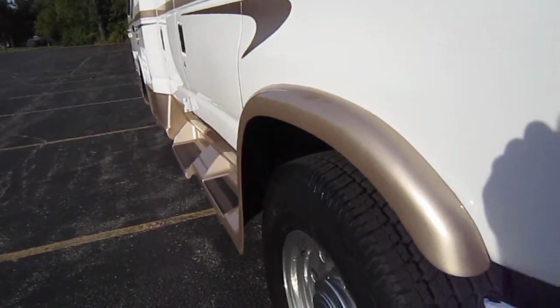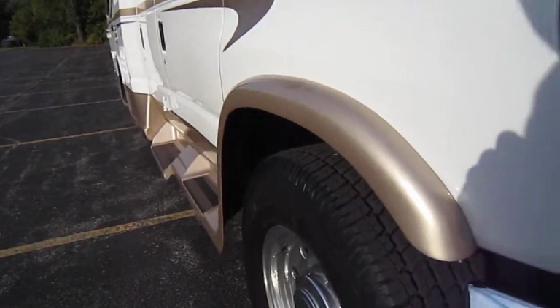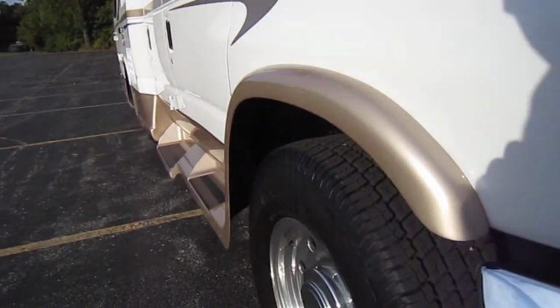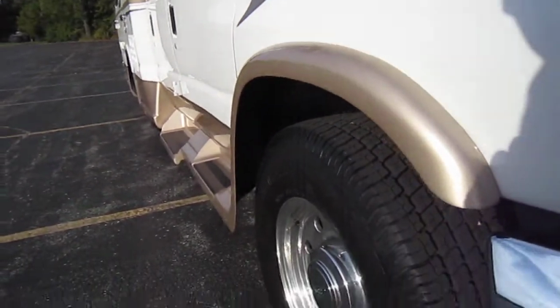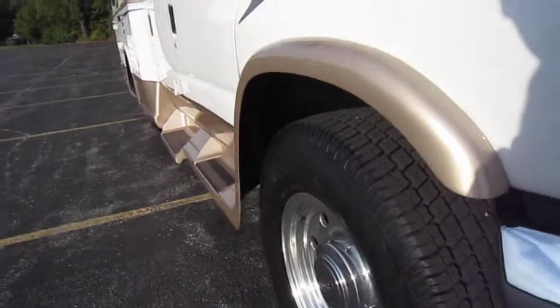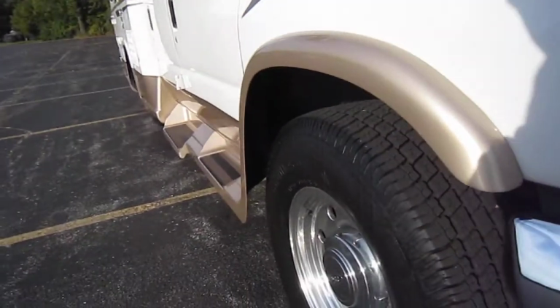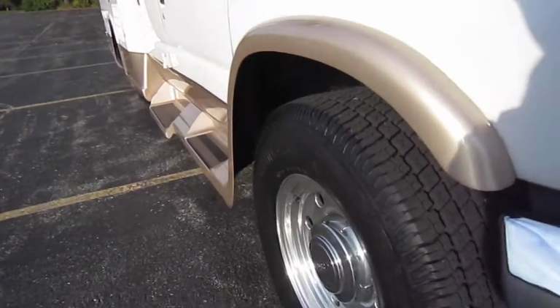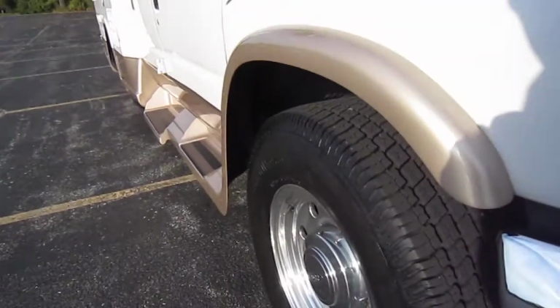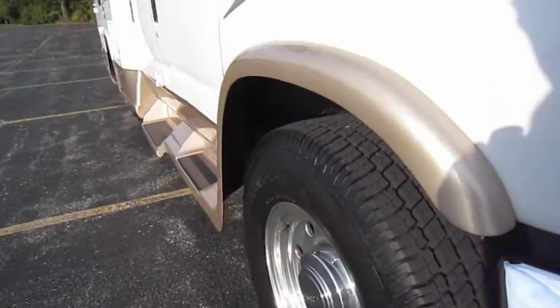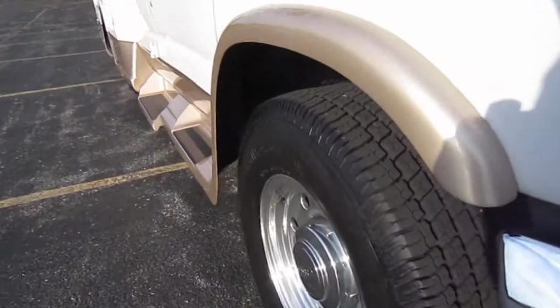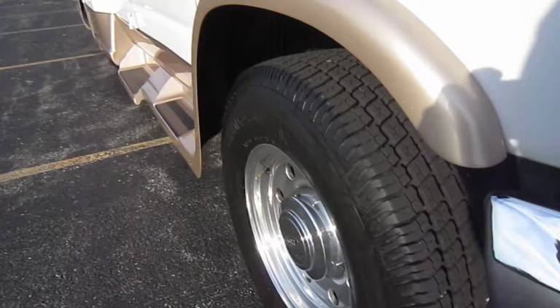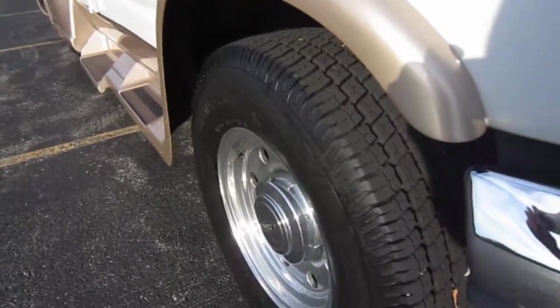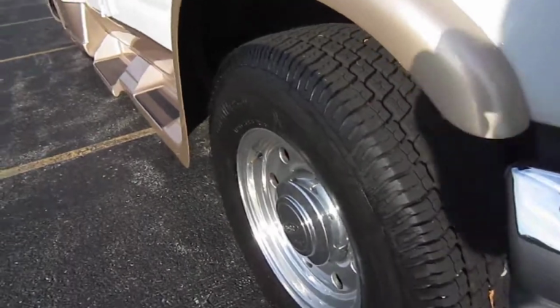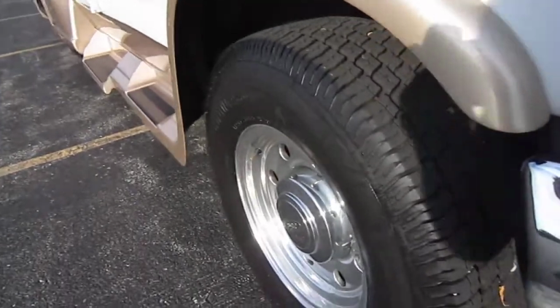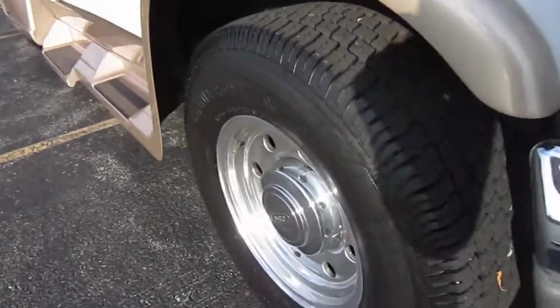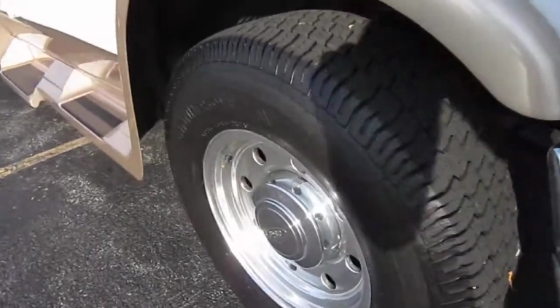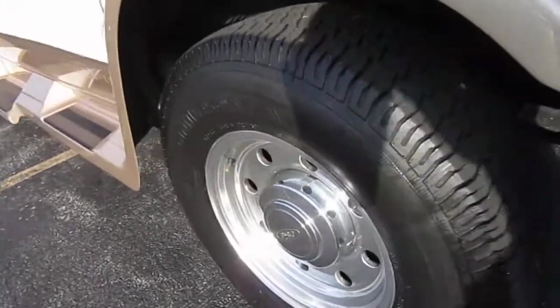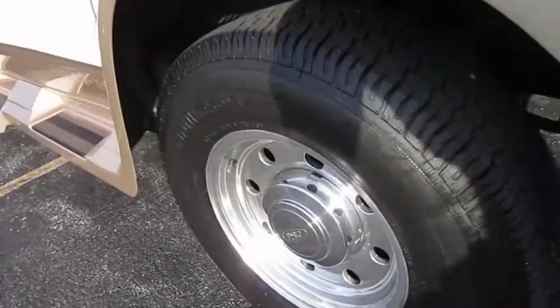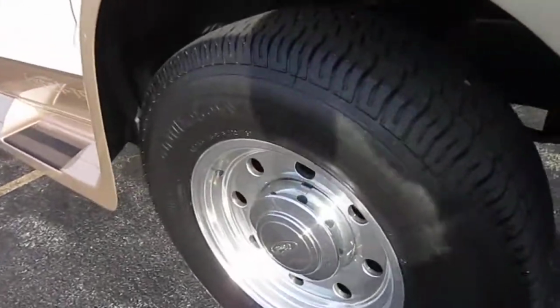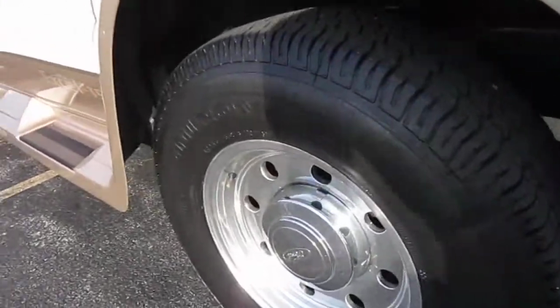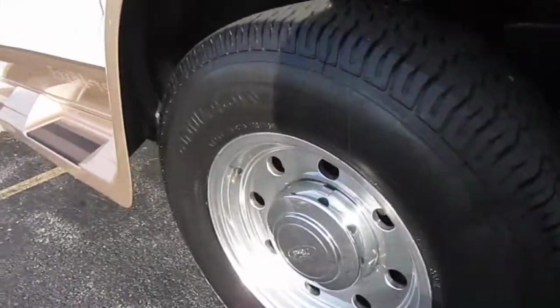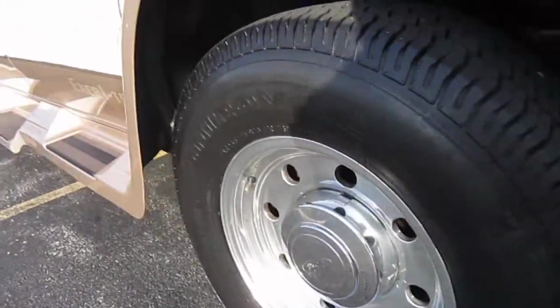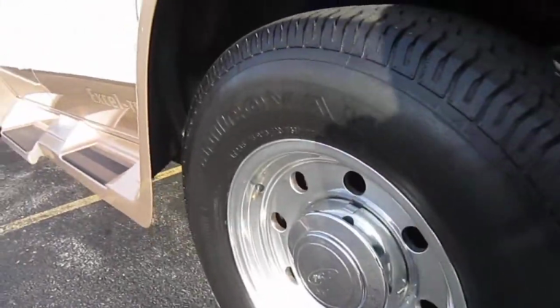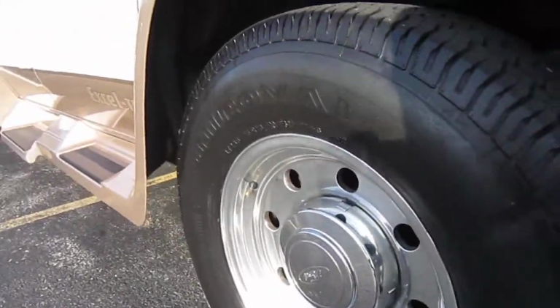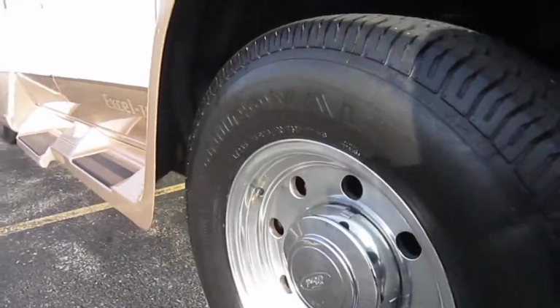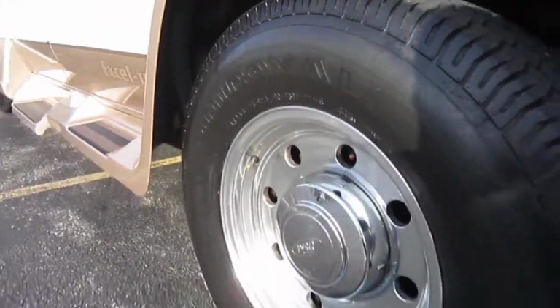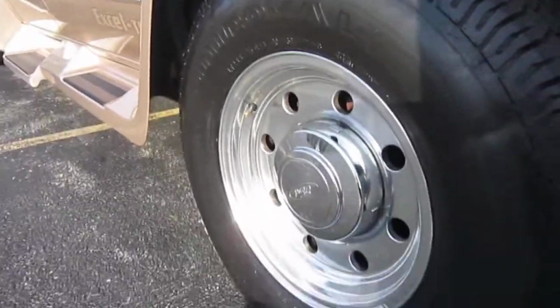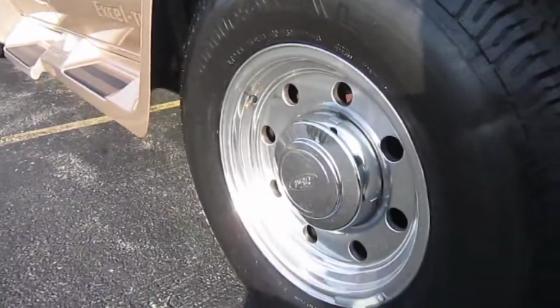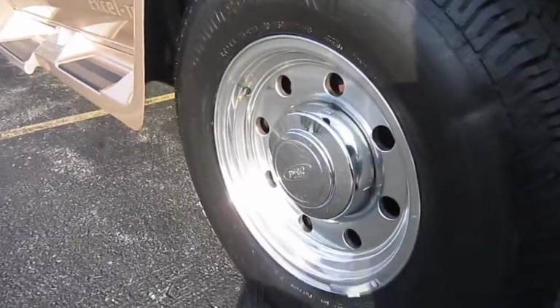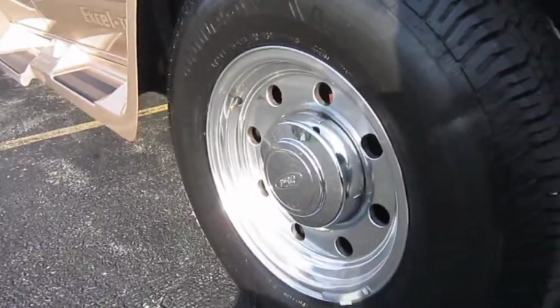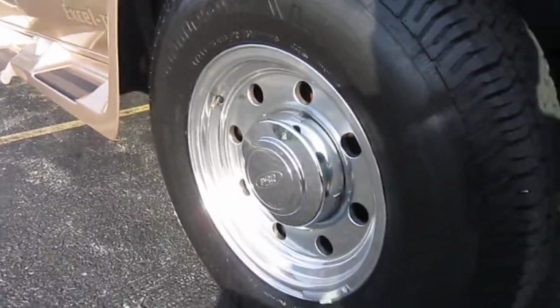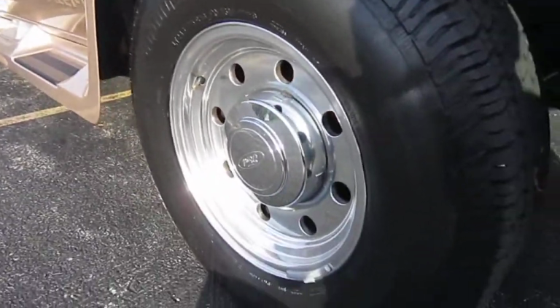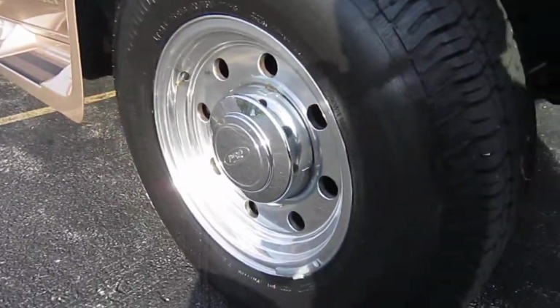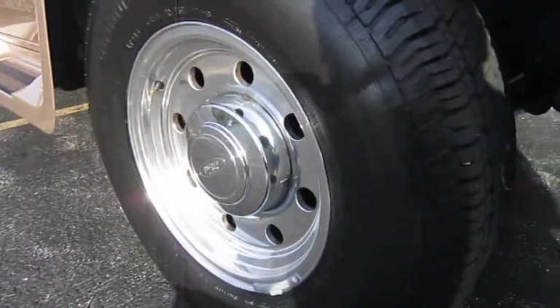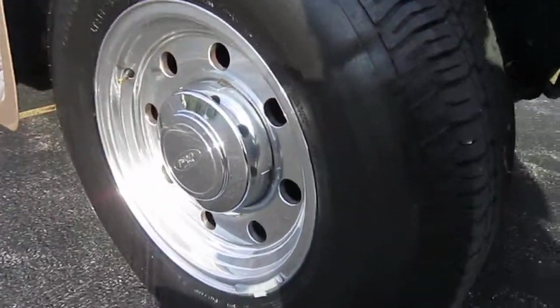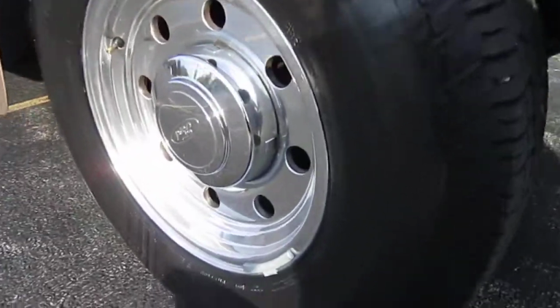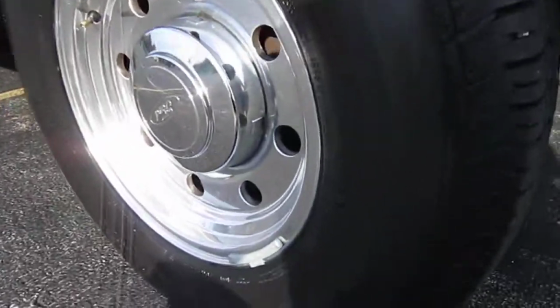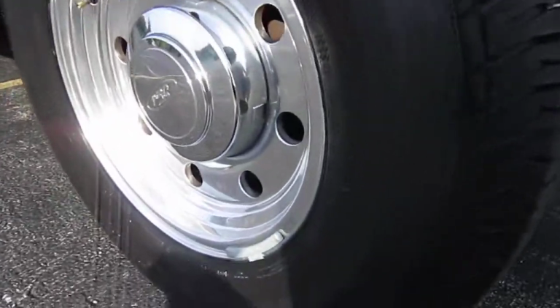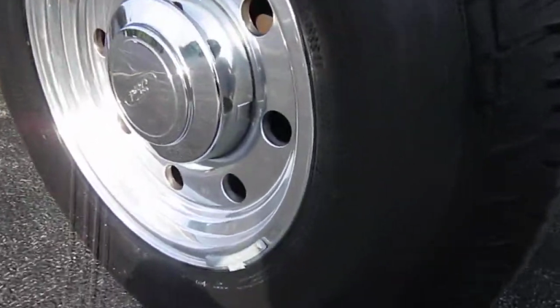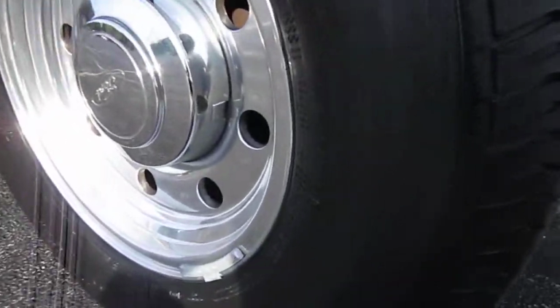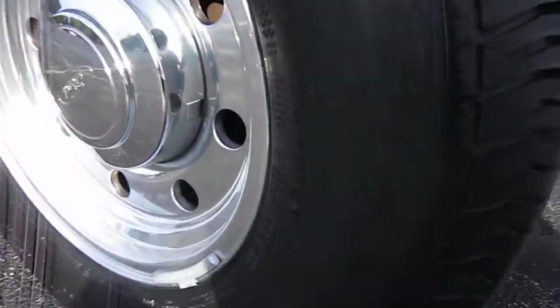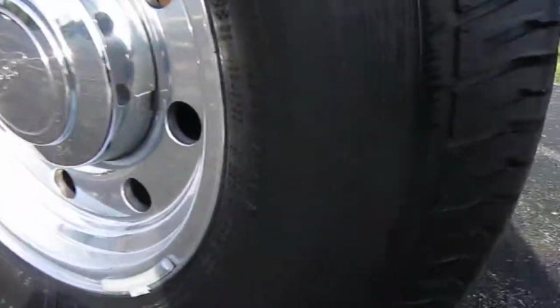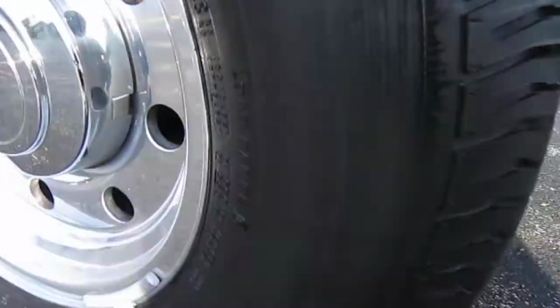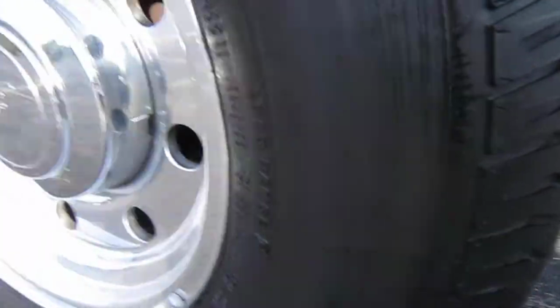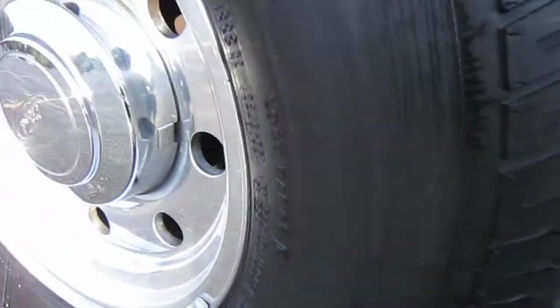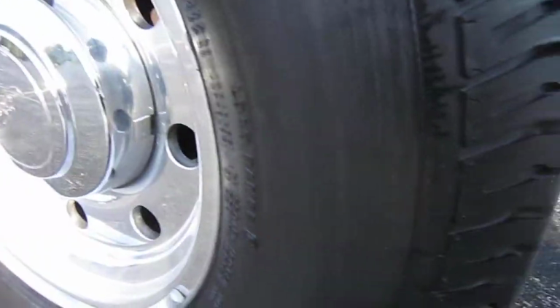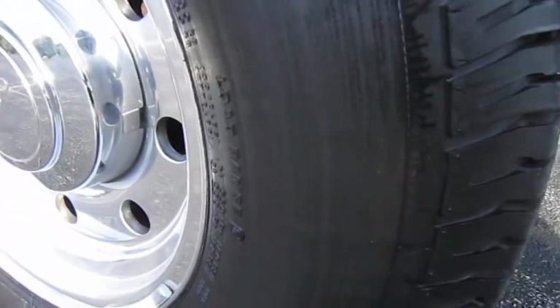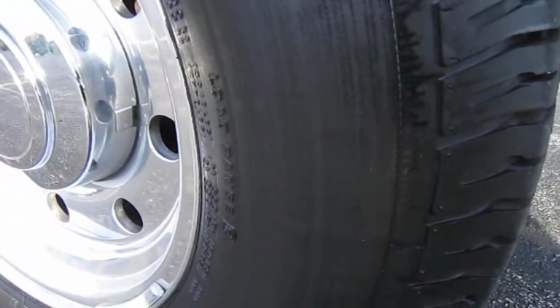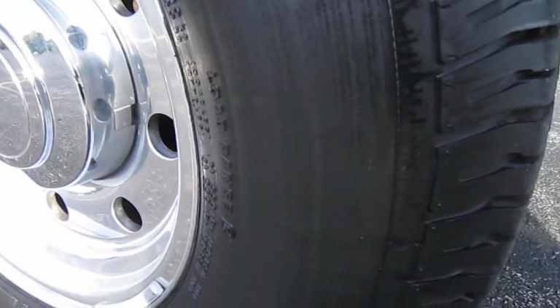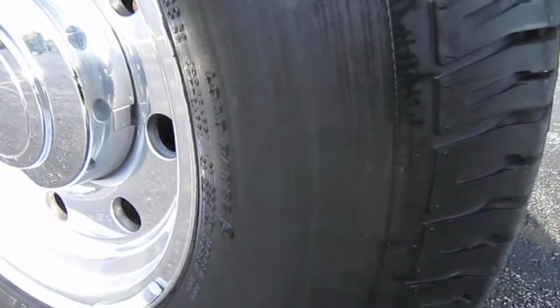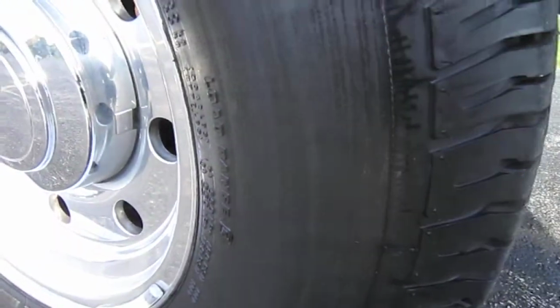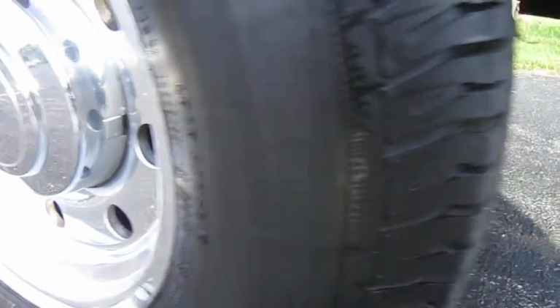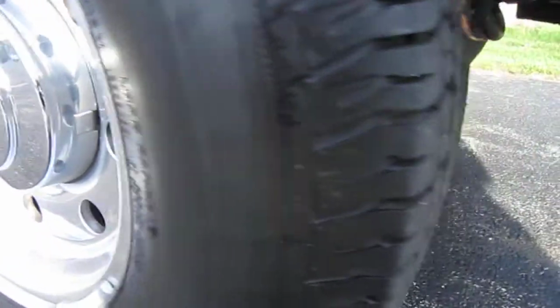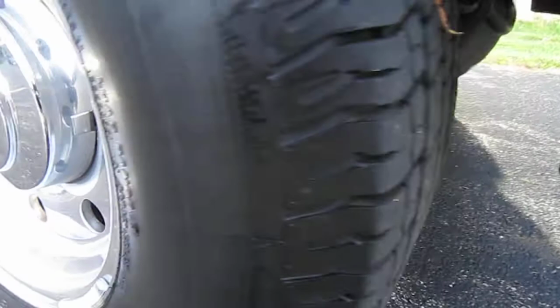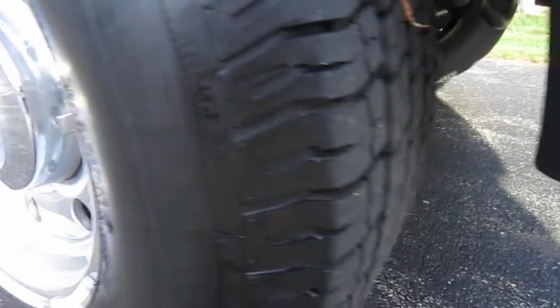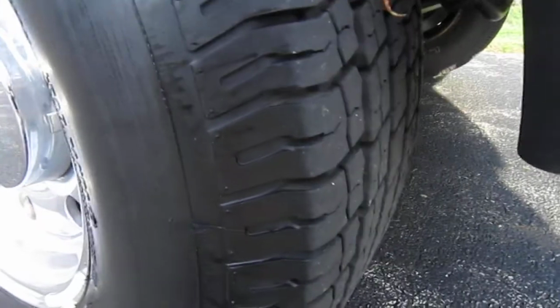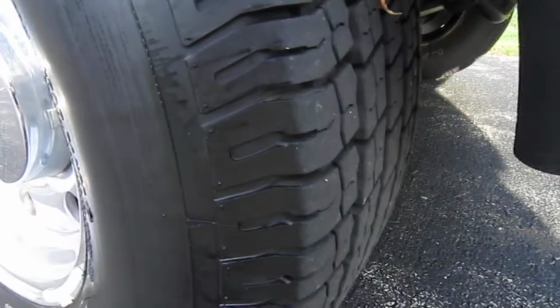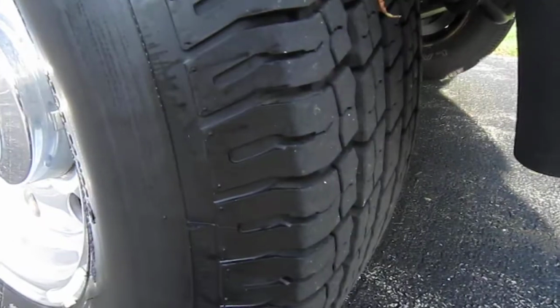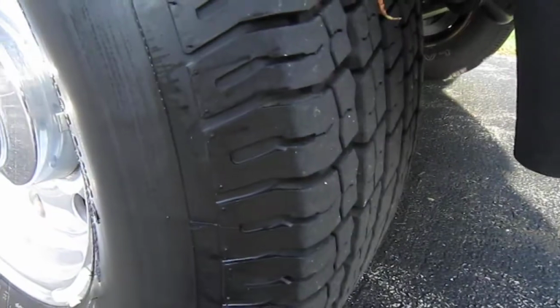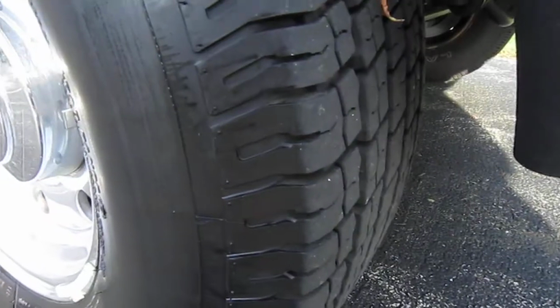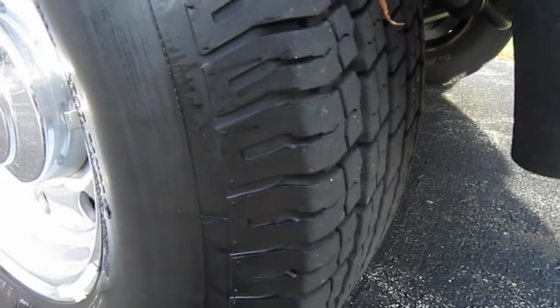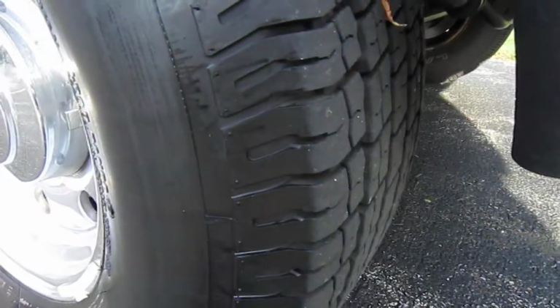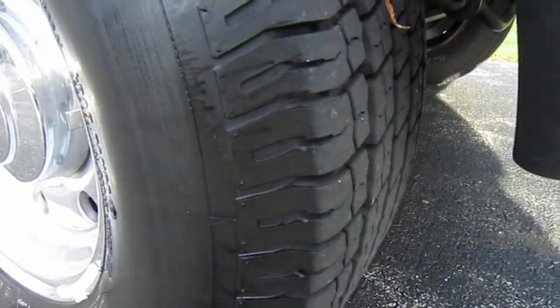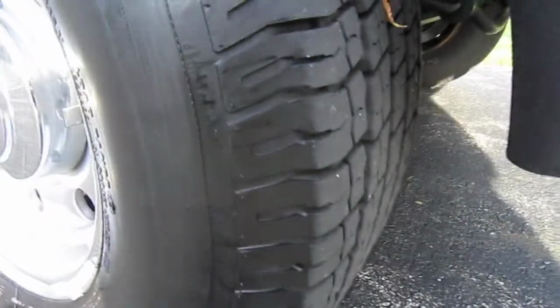It's got nice tires on it, the wheels are in good shape, there's no dry rot on these tires at all — very good tread.